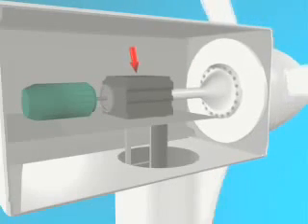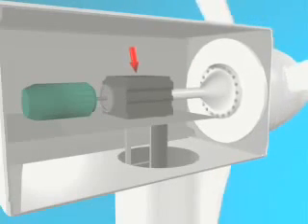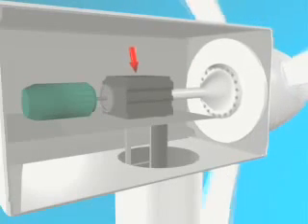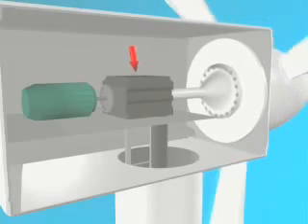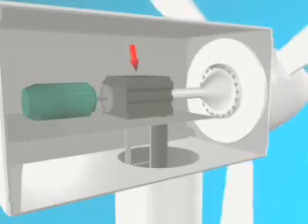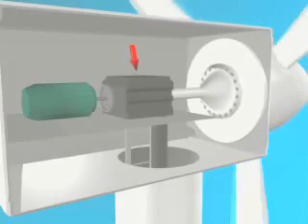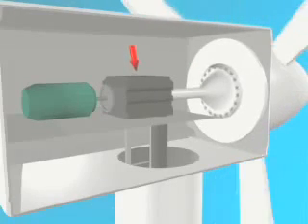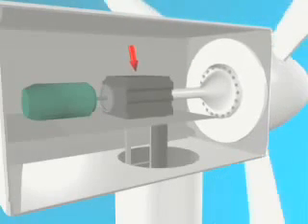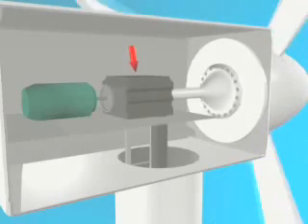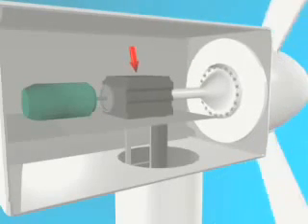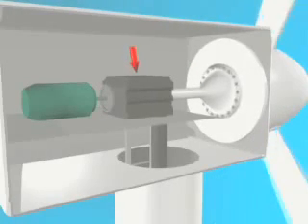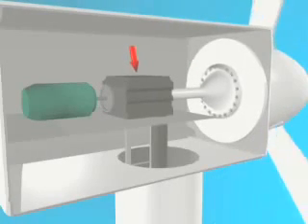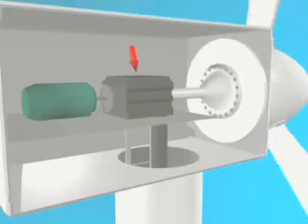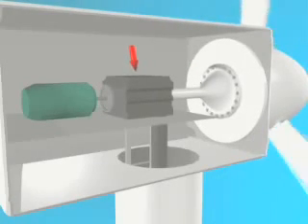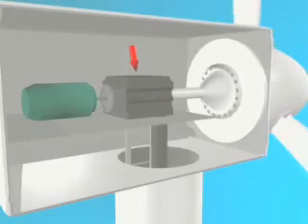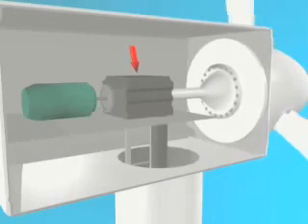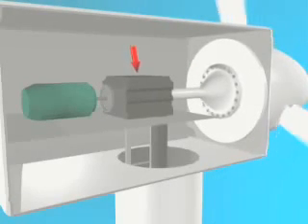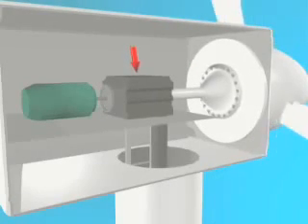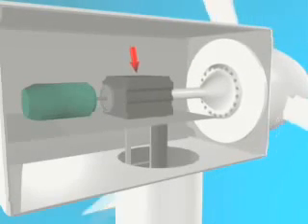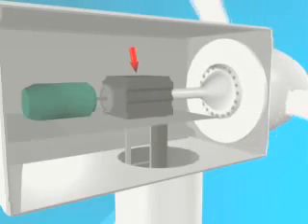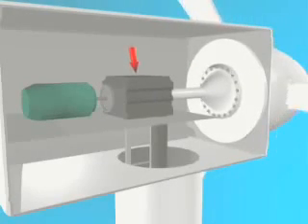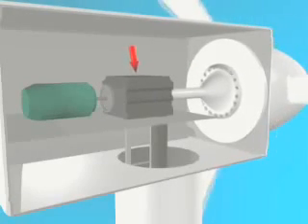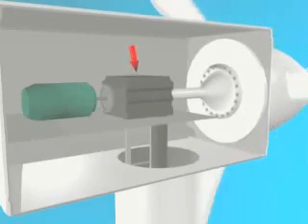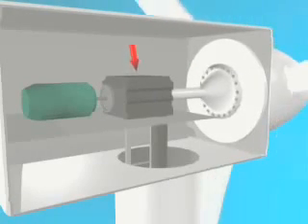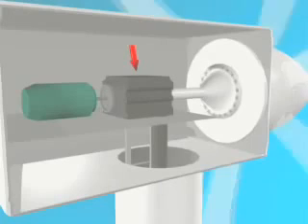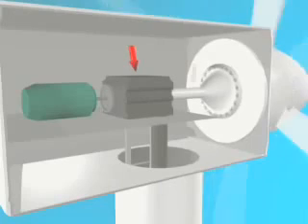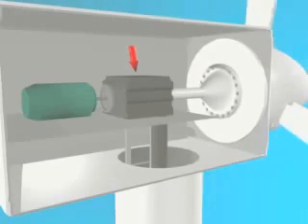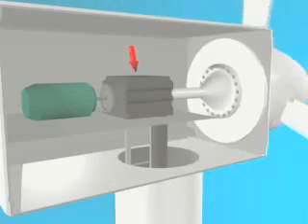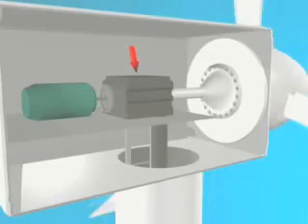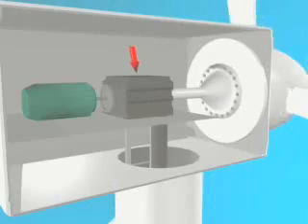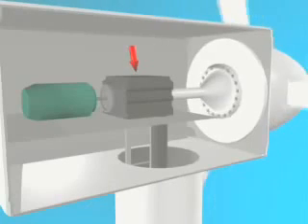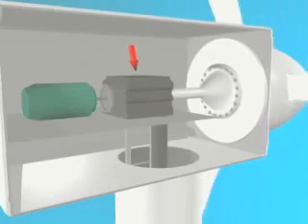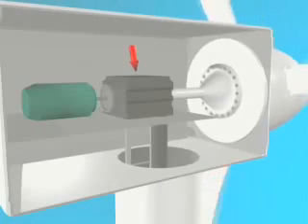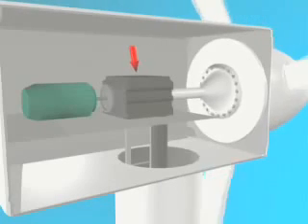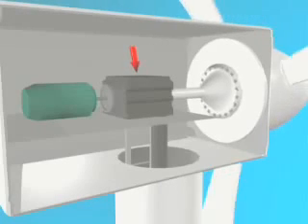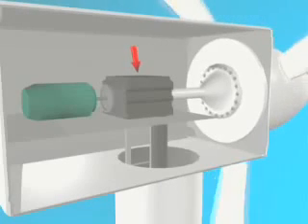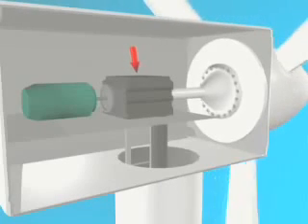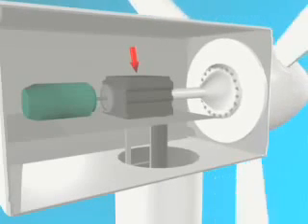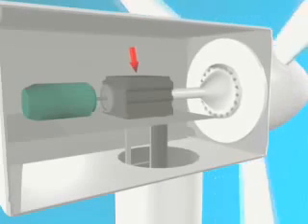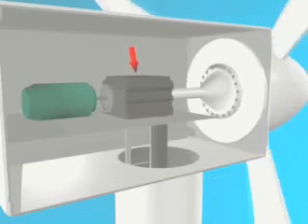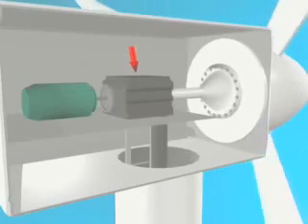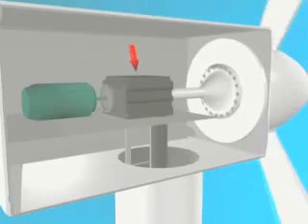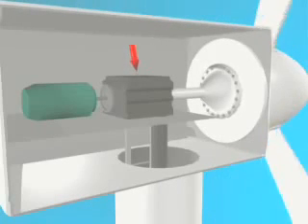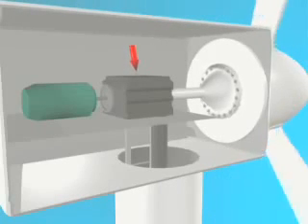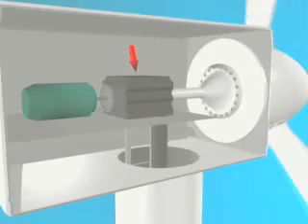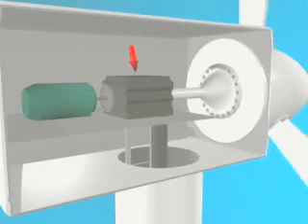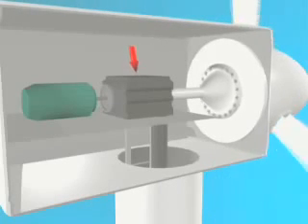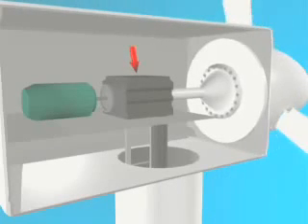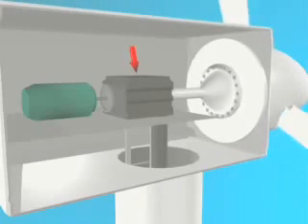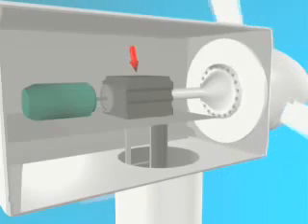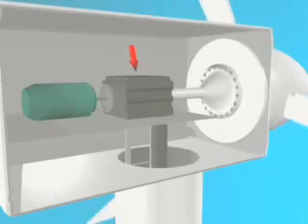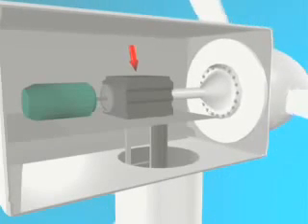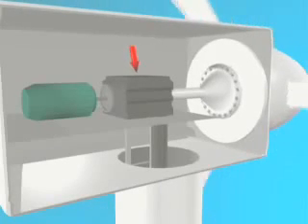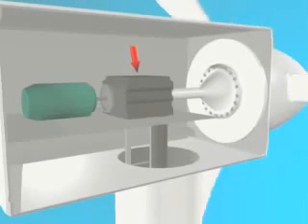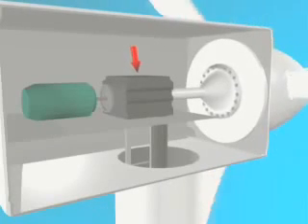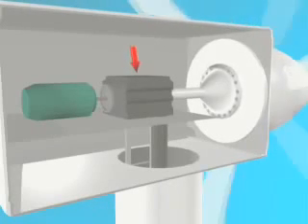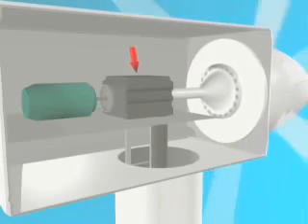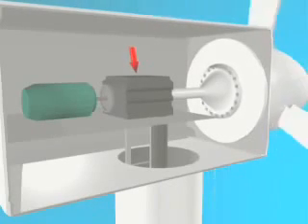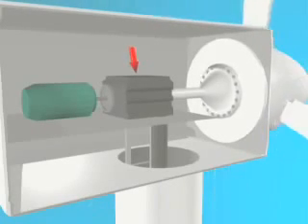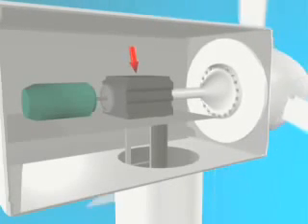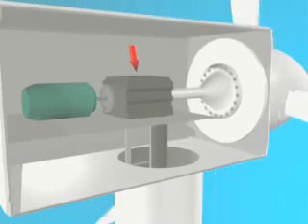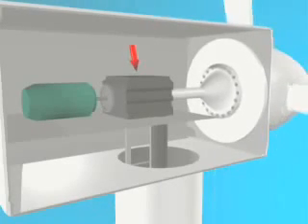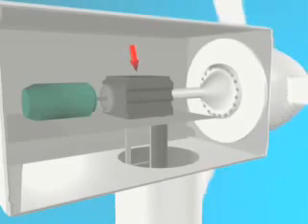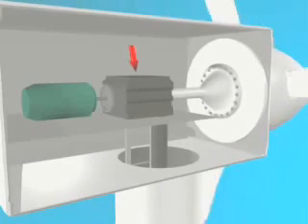This causes electrons inside the copper to flow, creating electrical energy — what we call electricity in our daily lives.